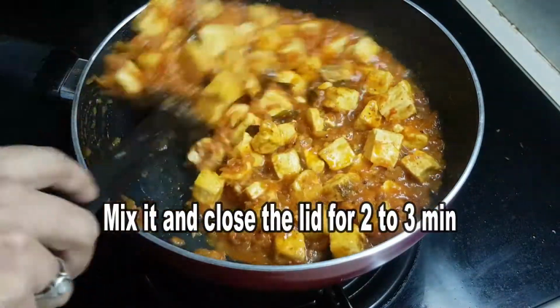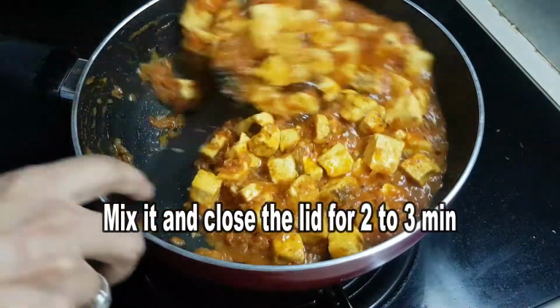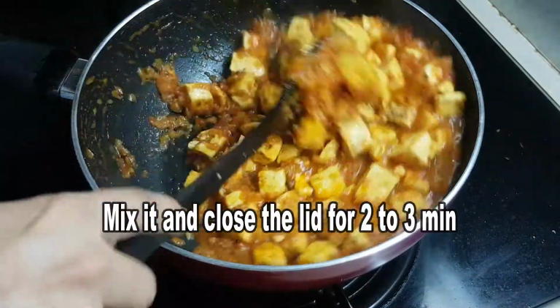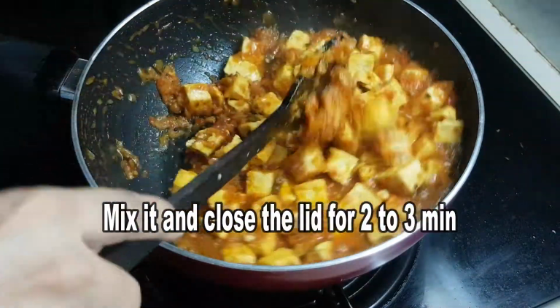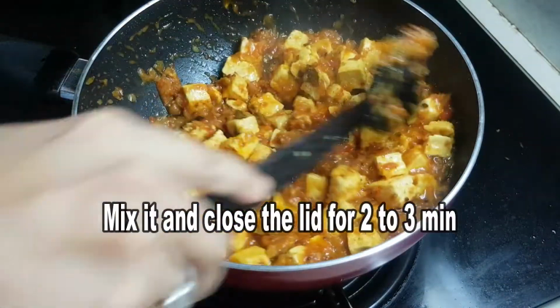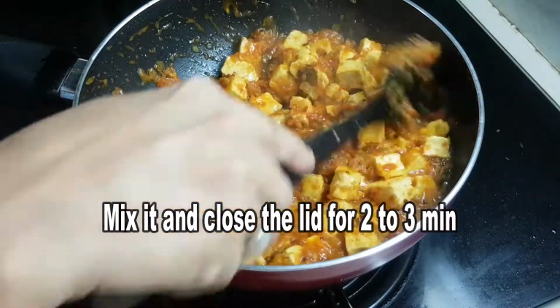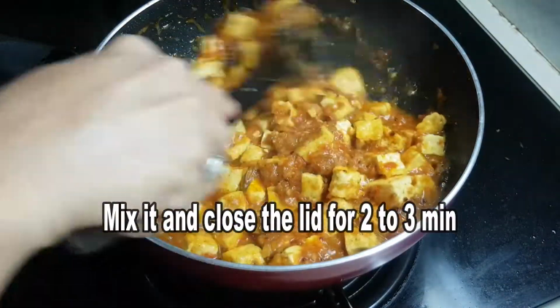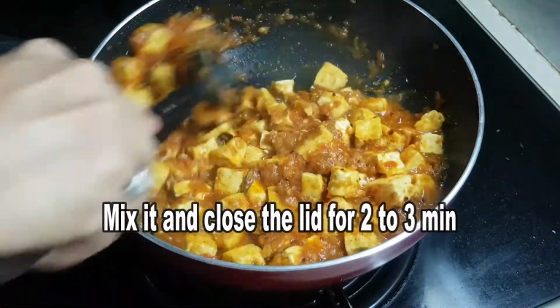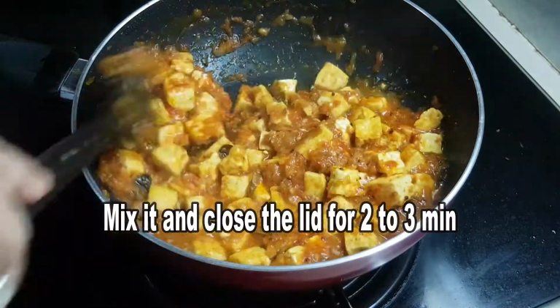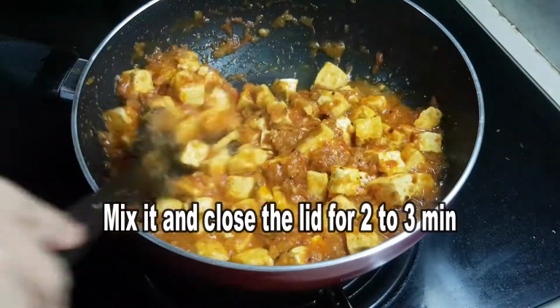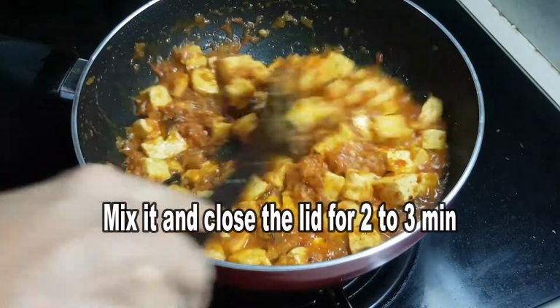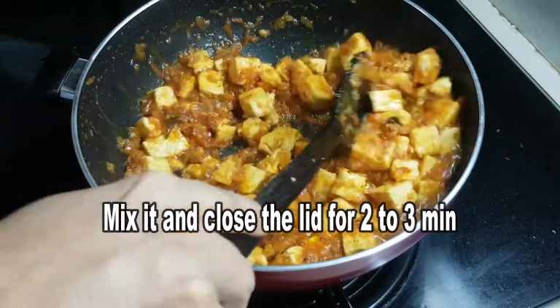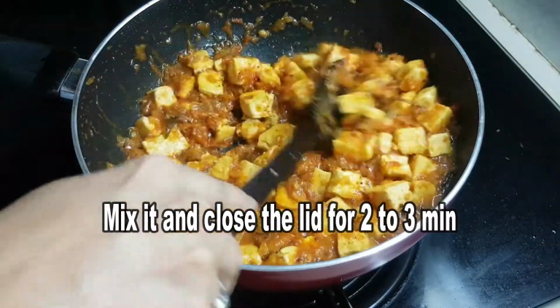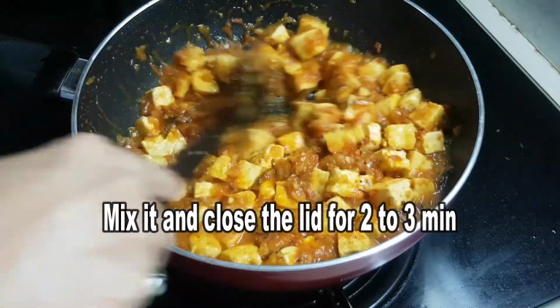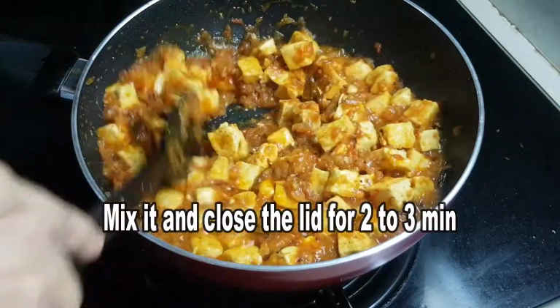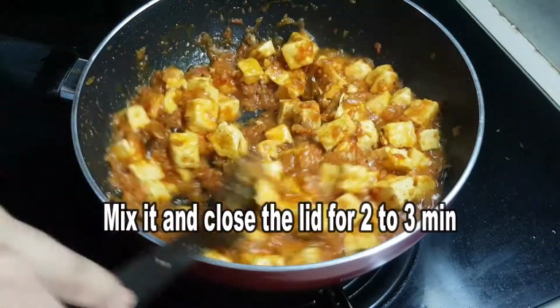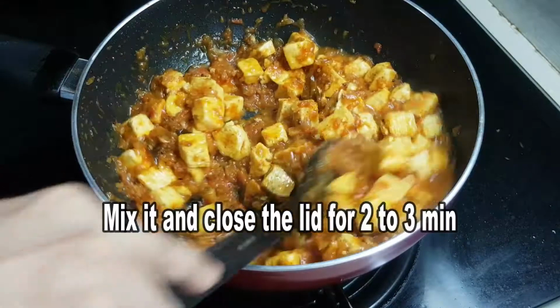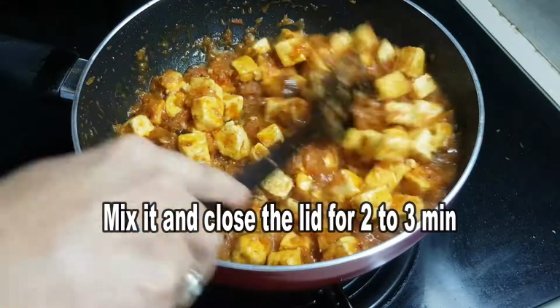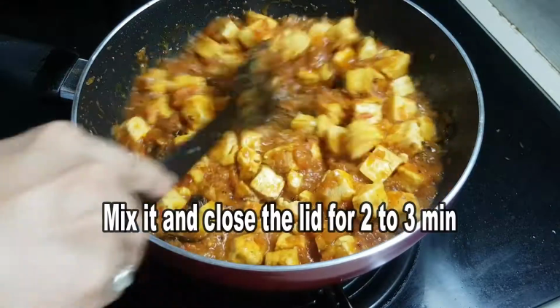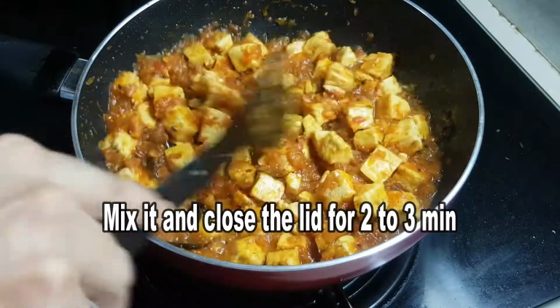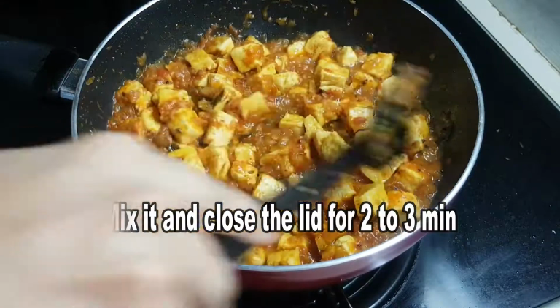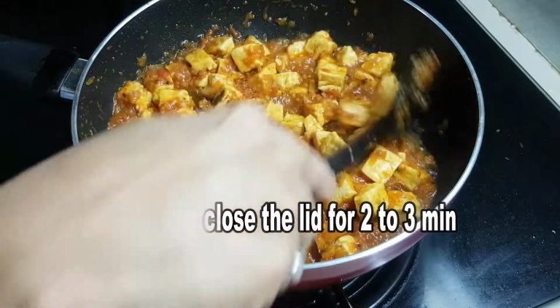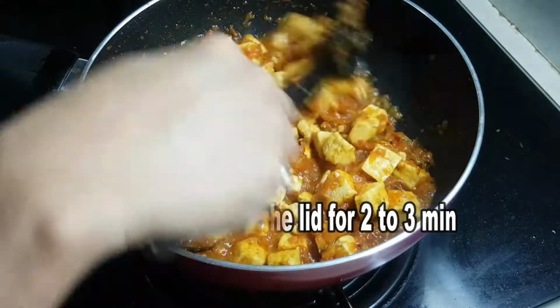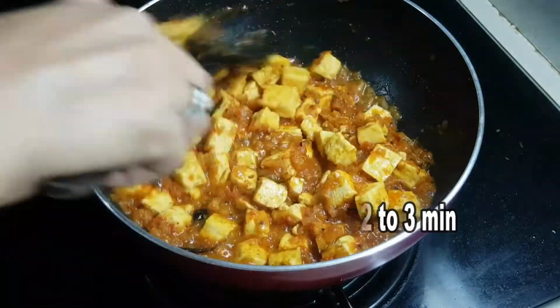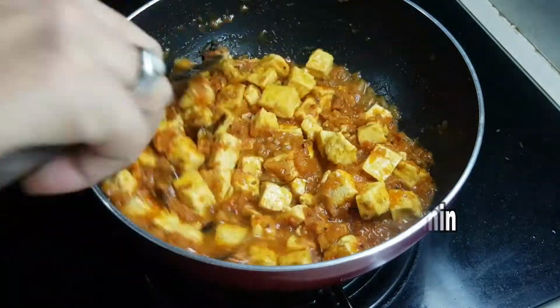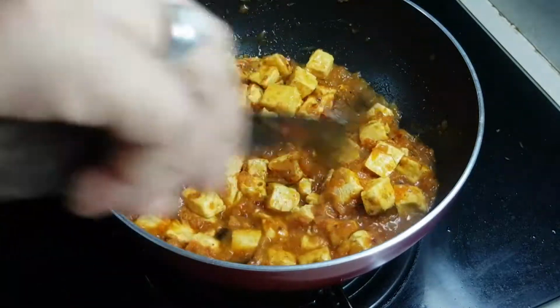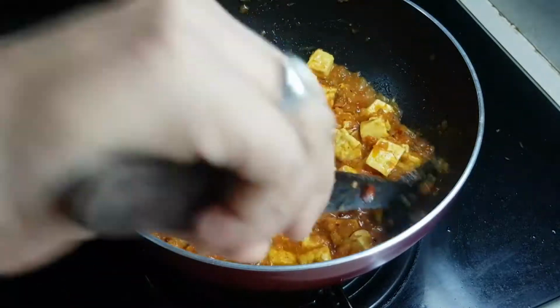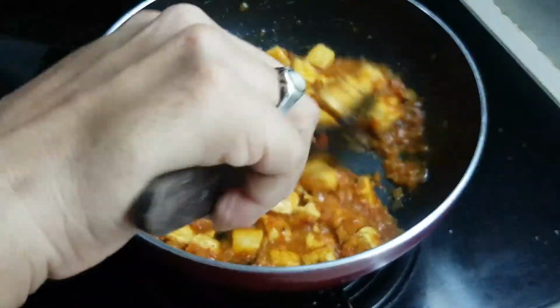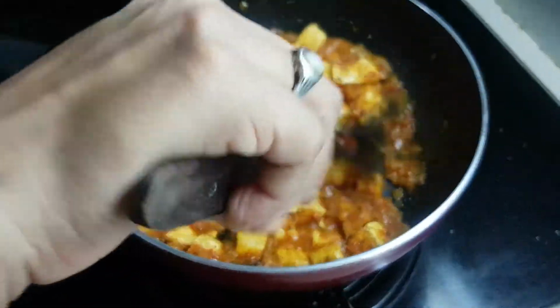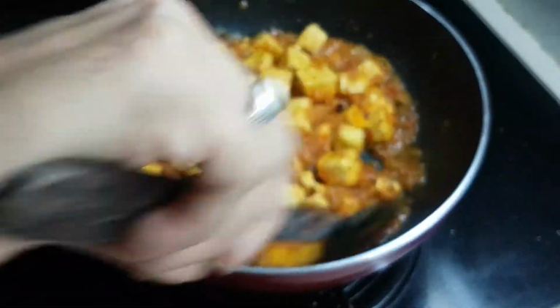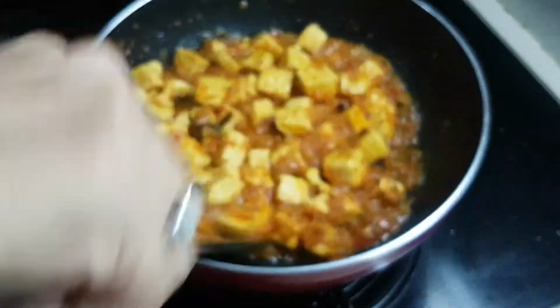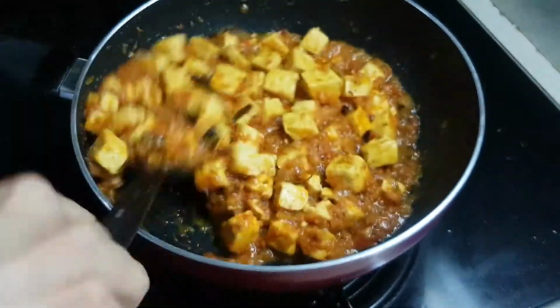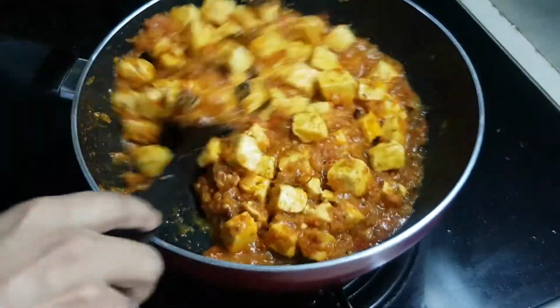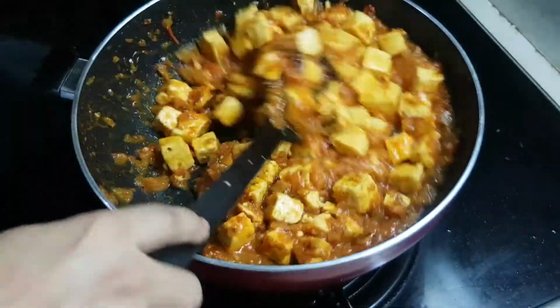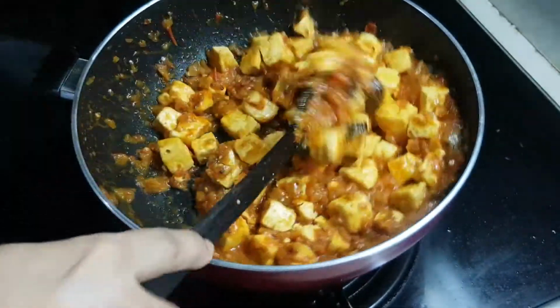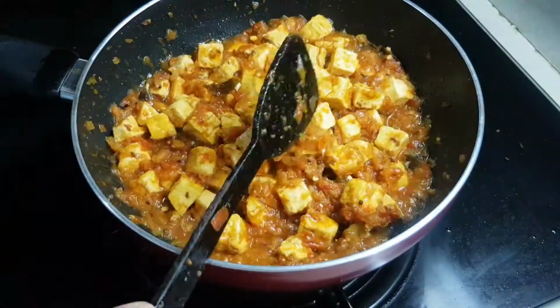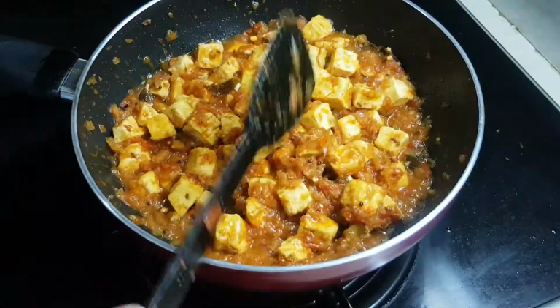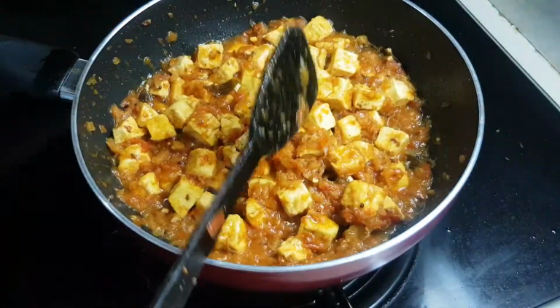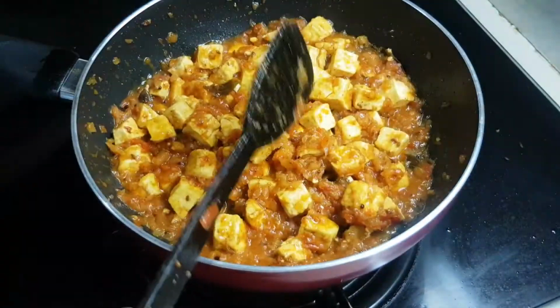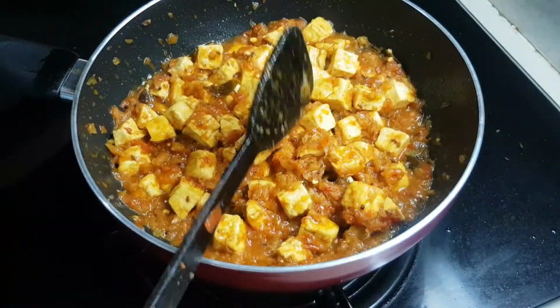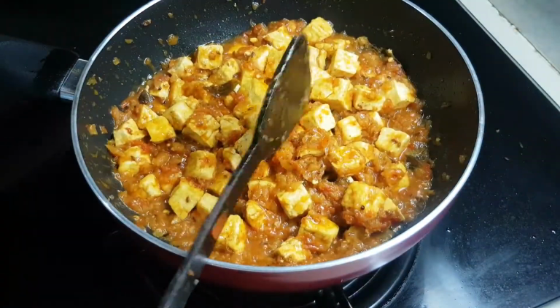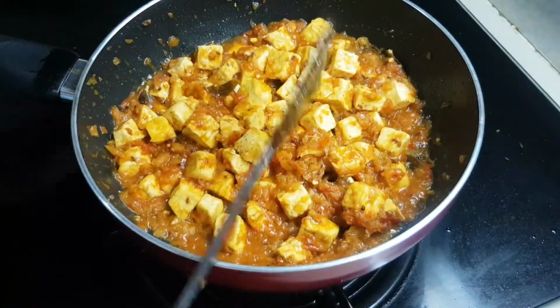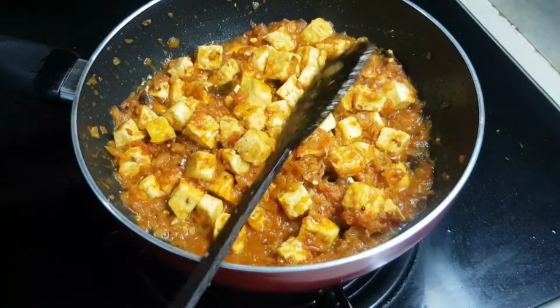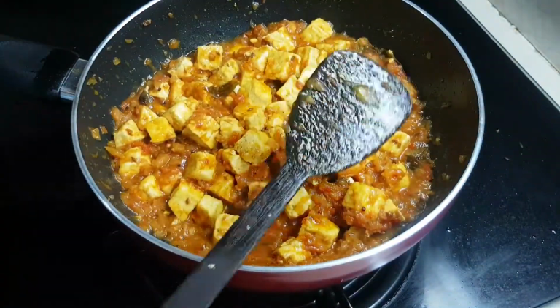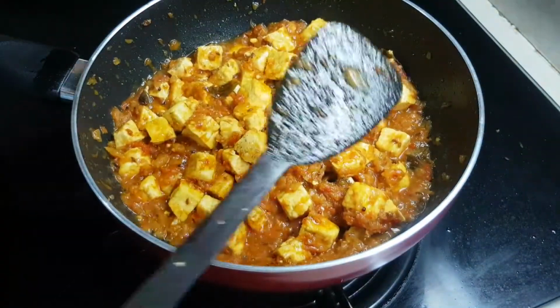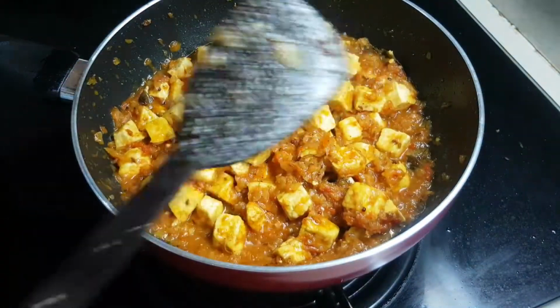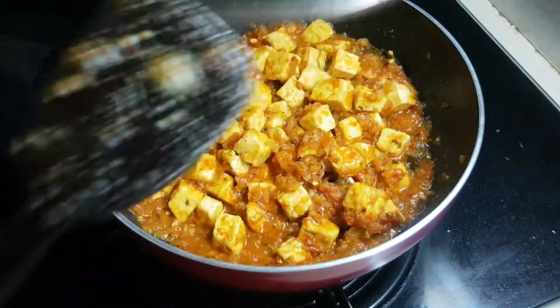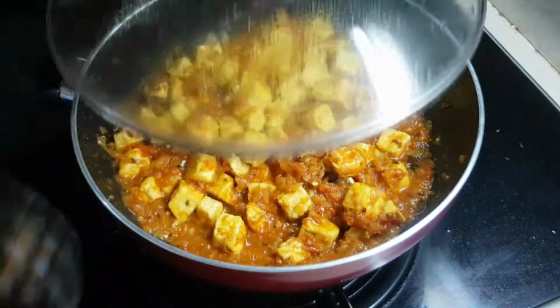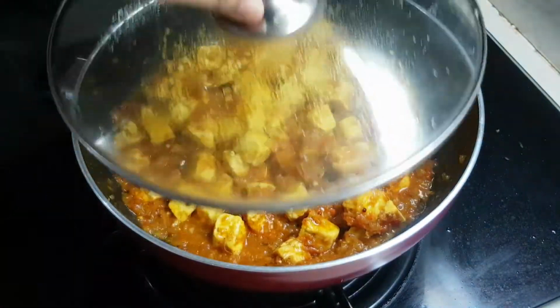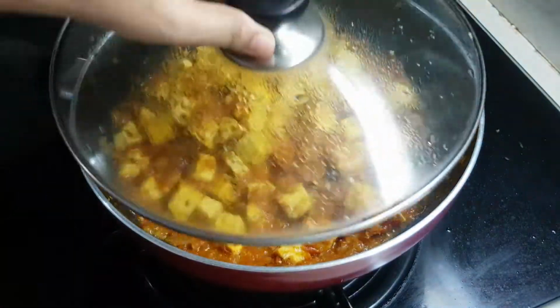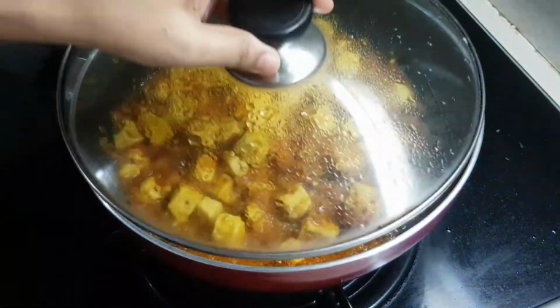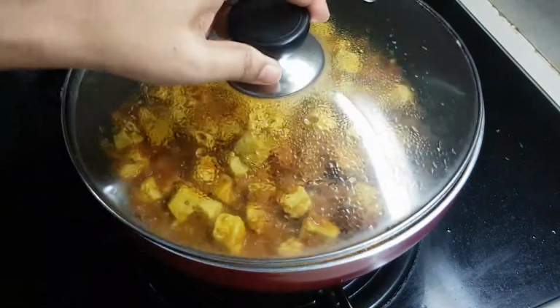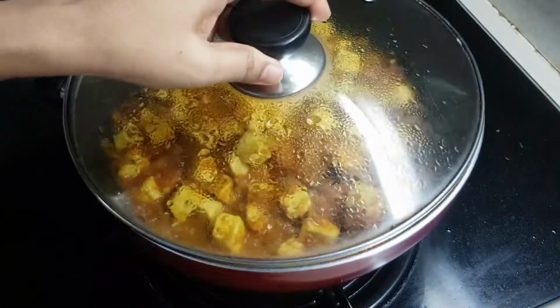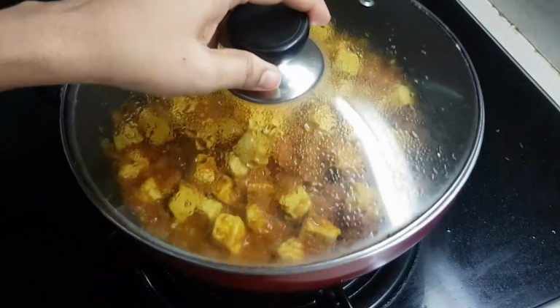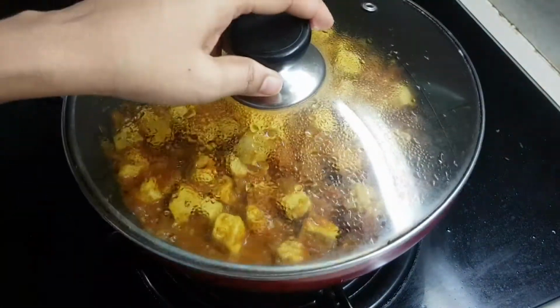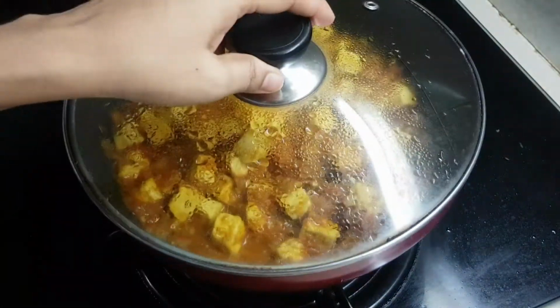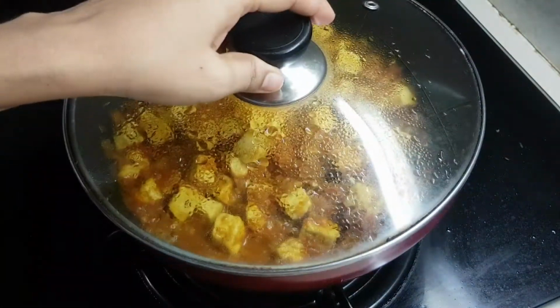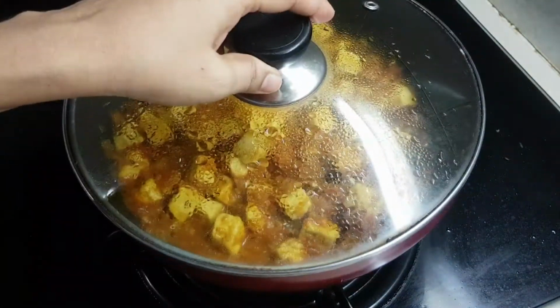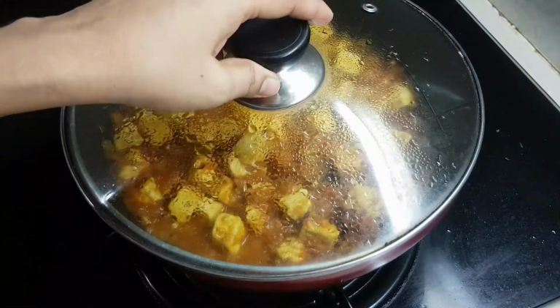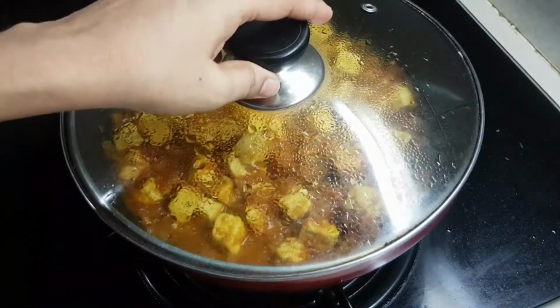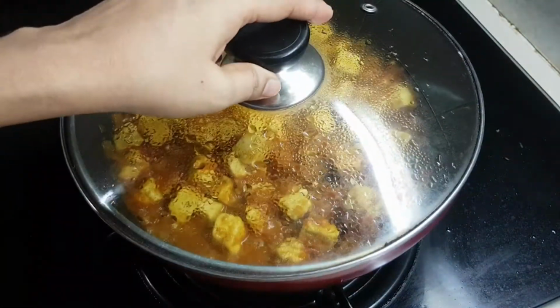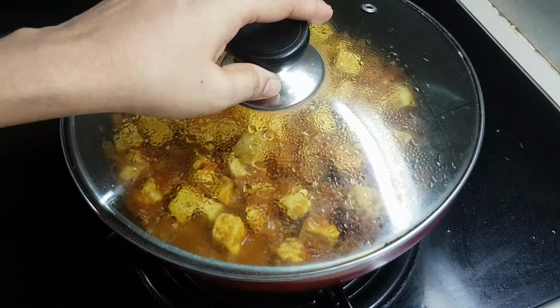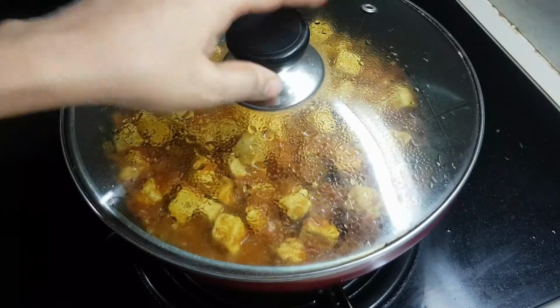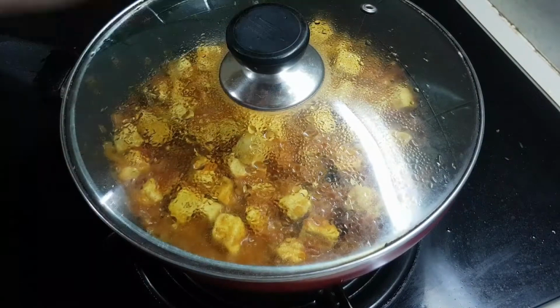We will be able to taste the curry in the last few minutes.